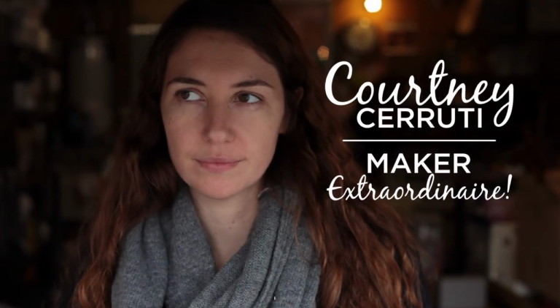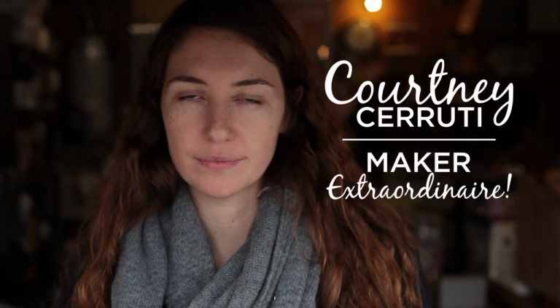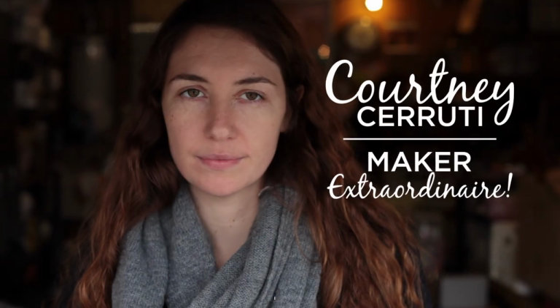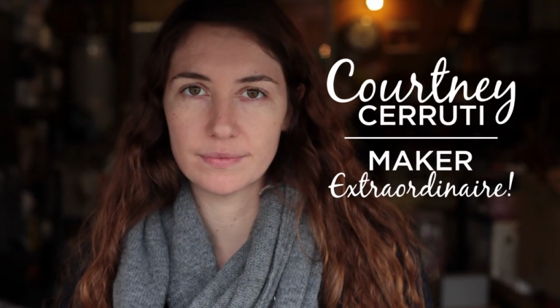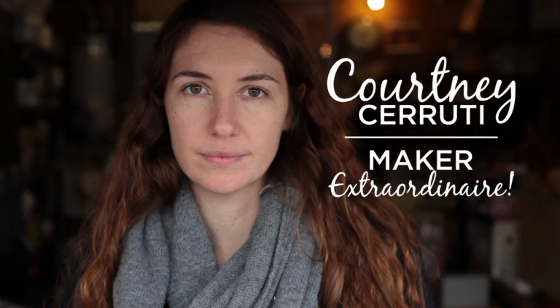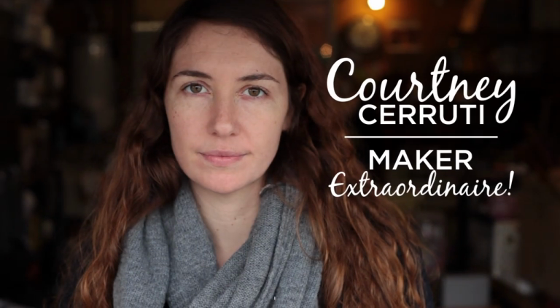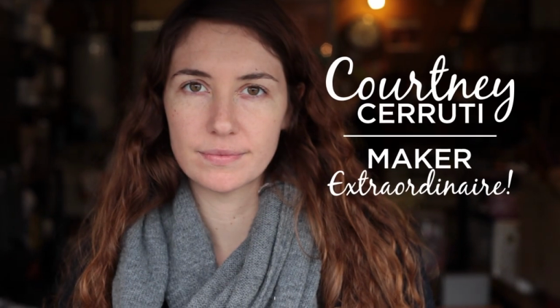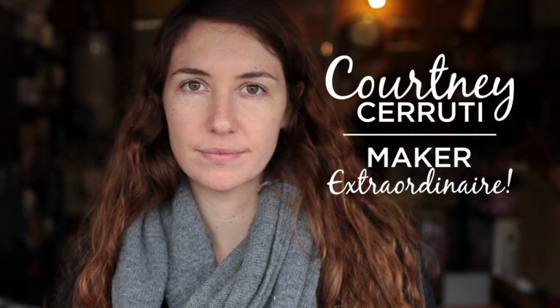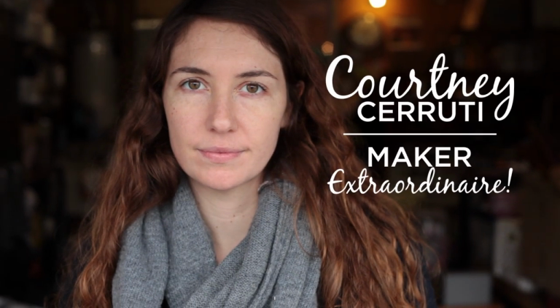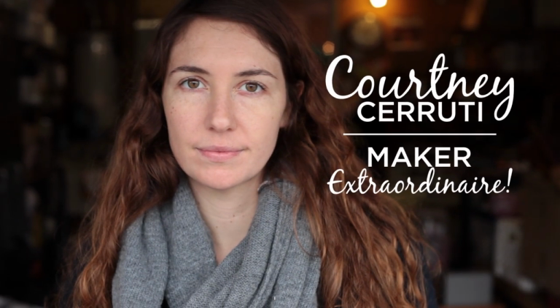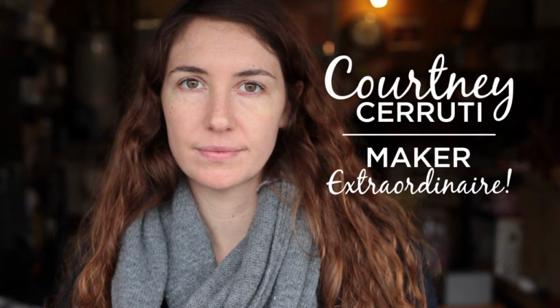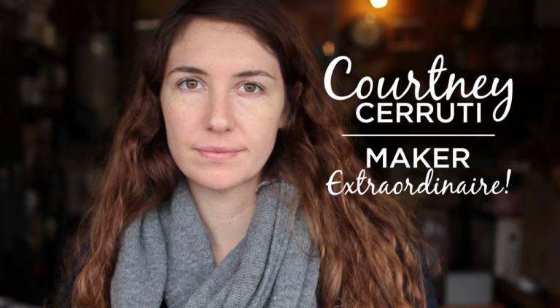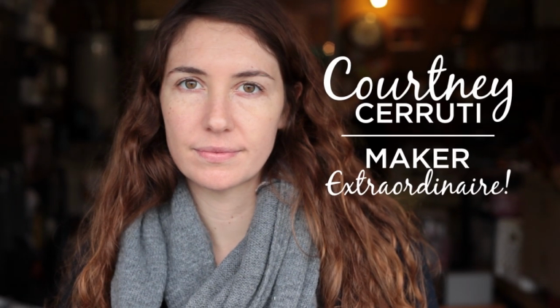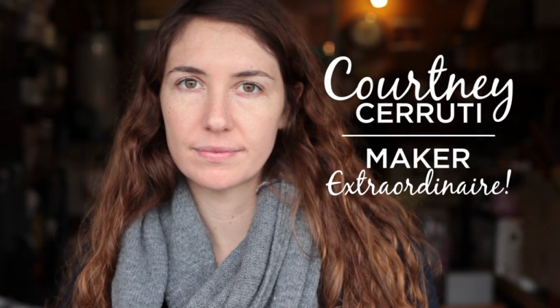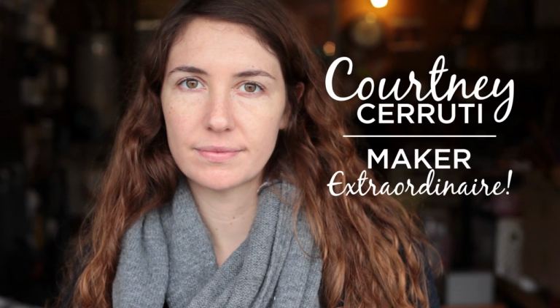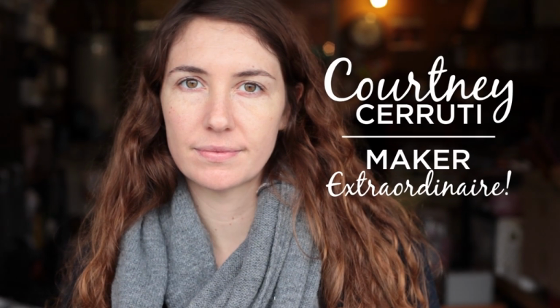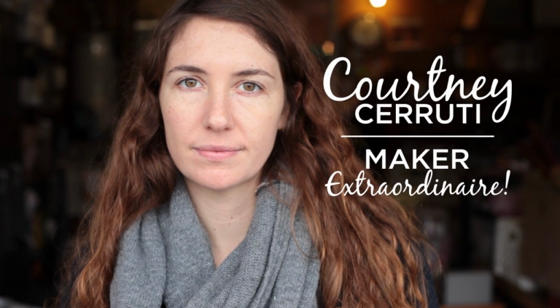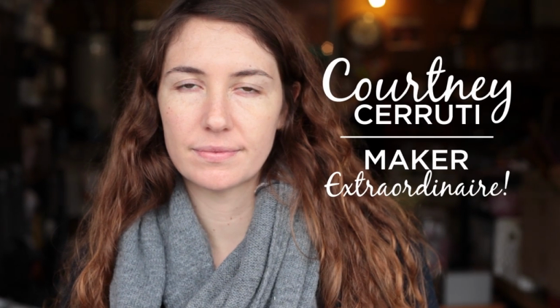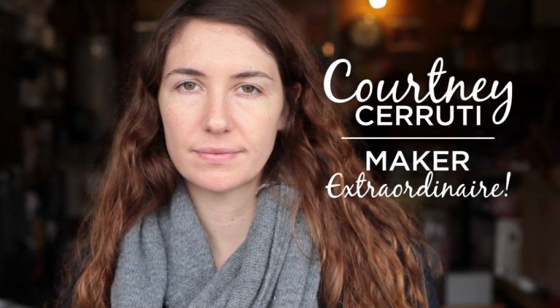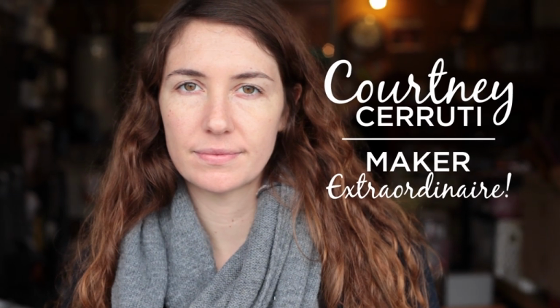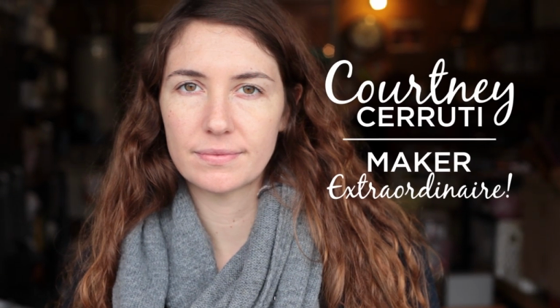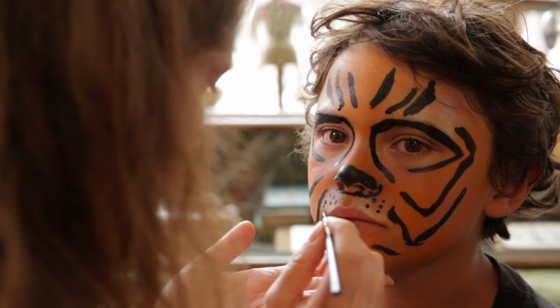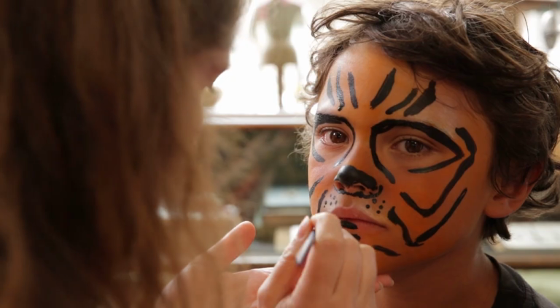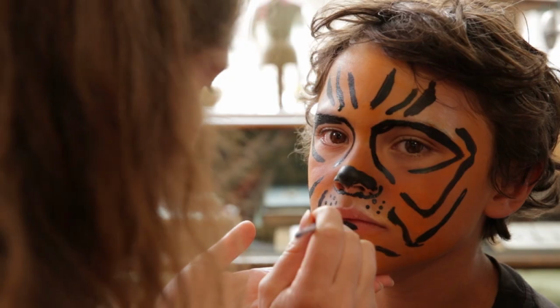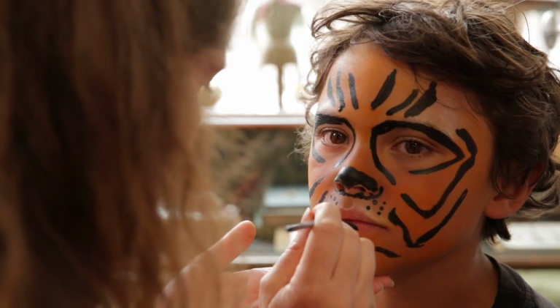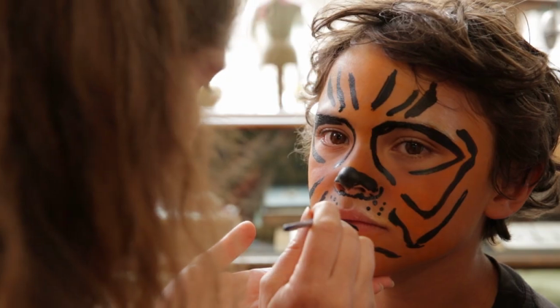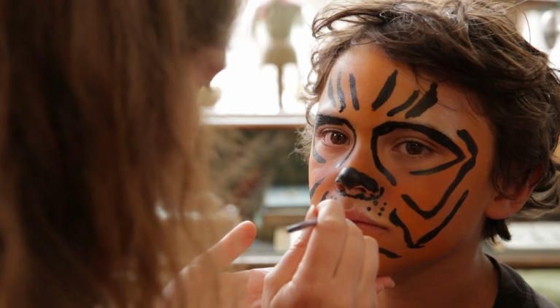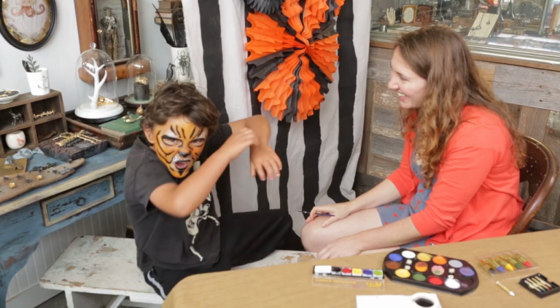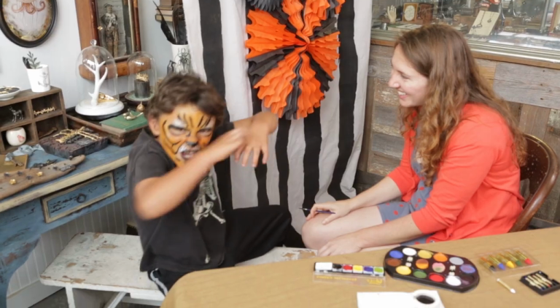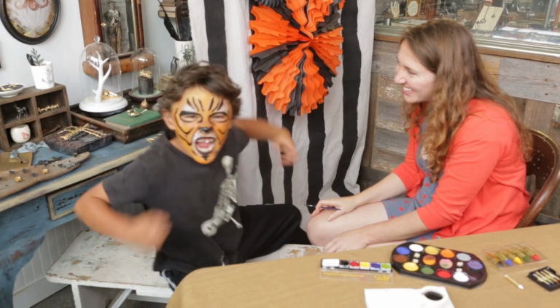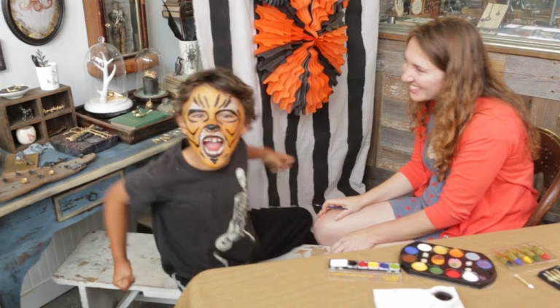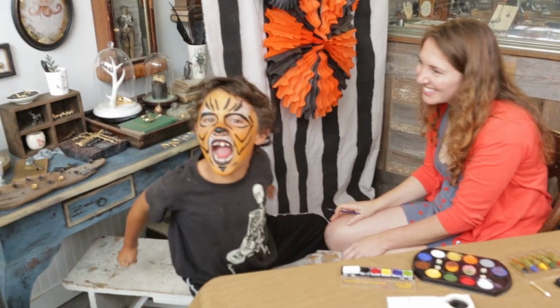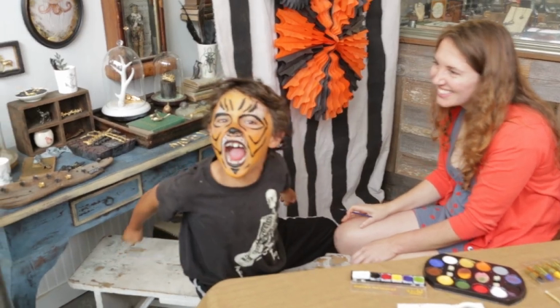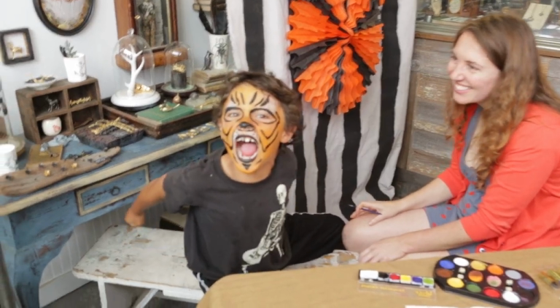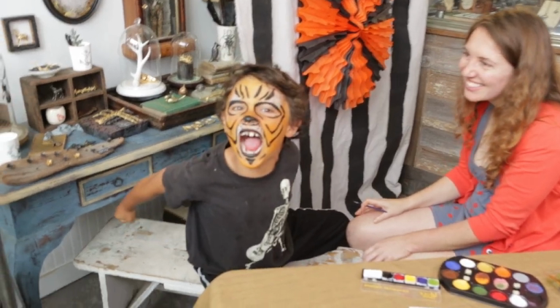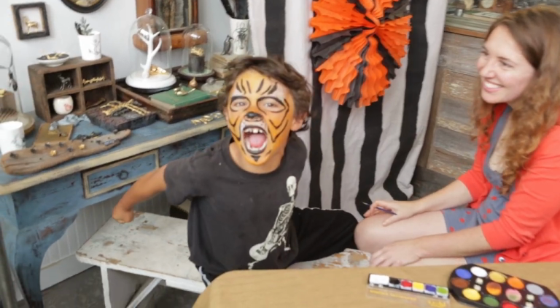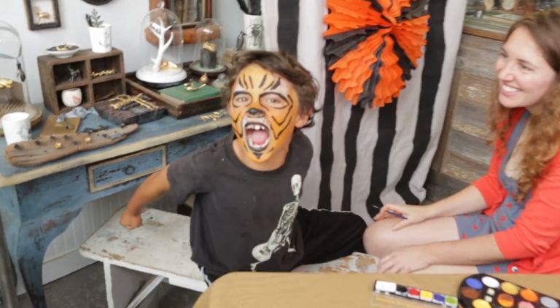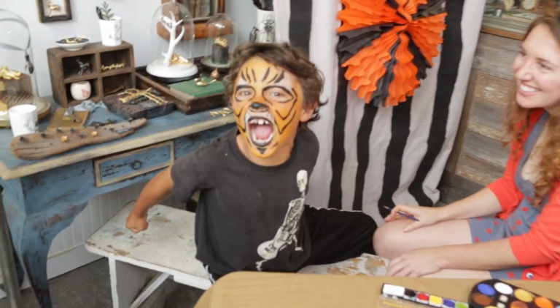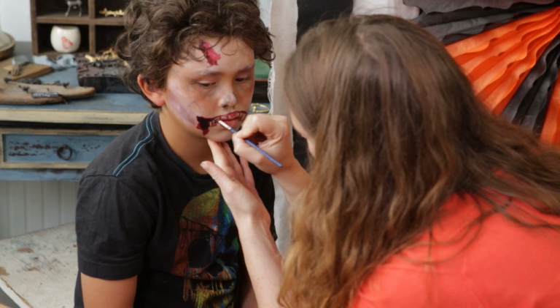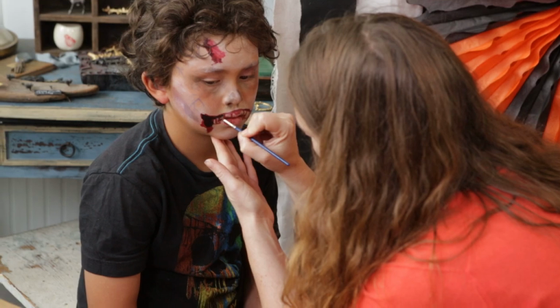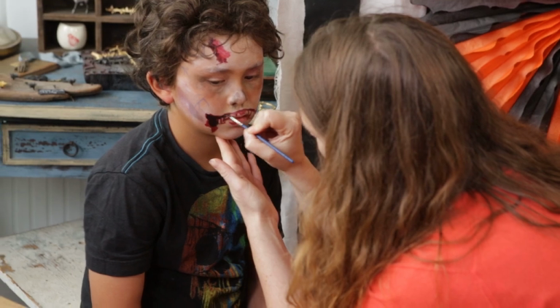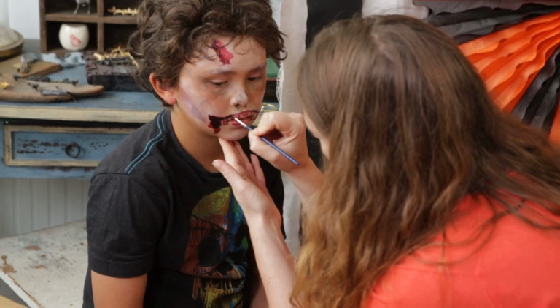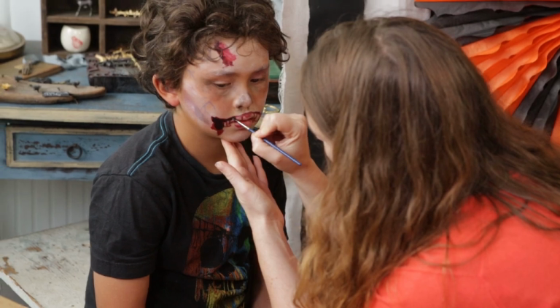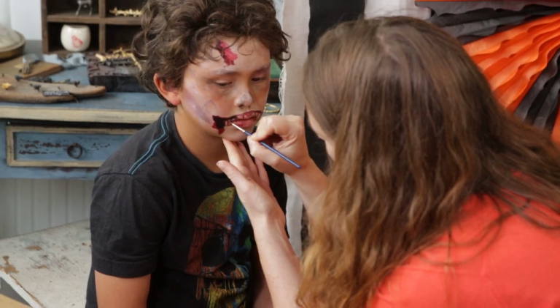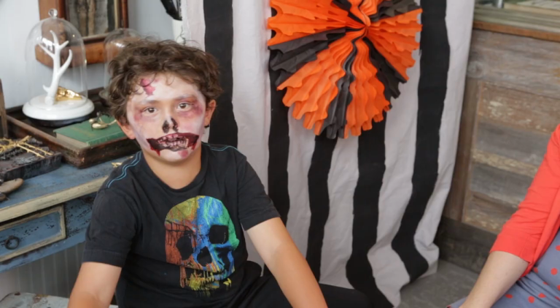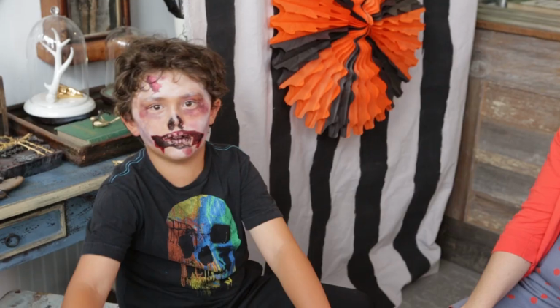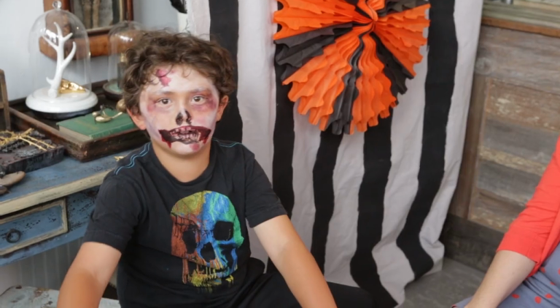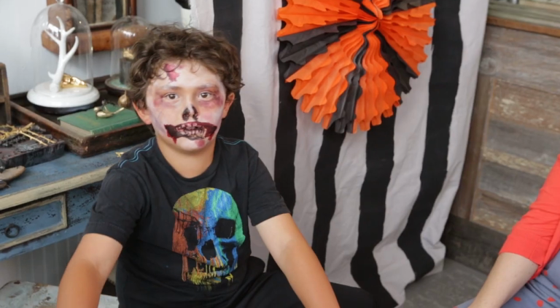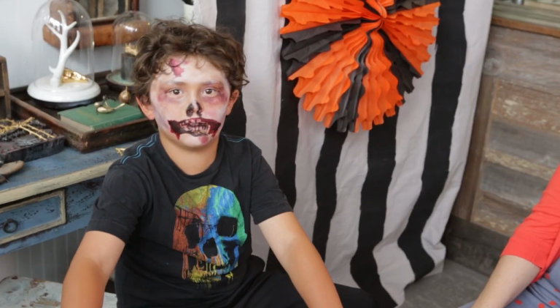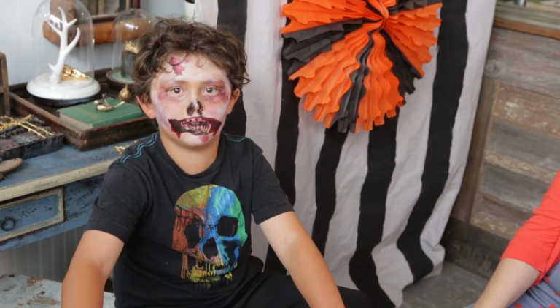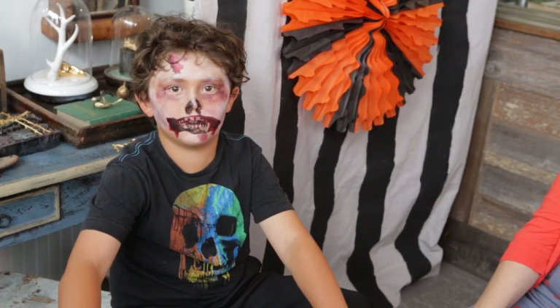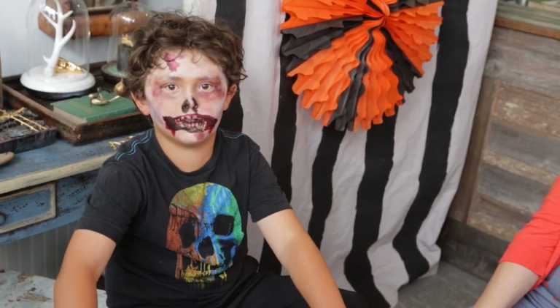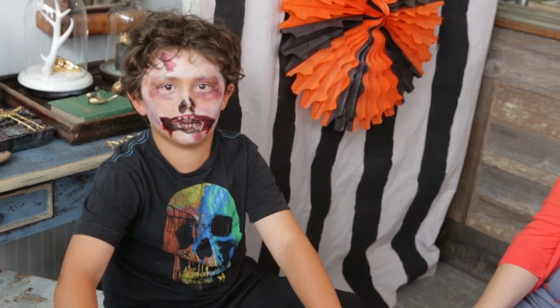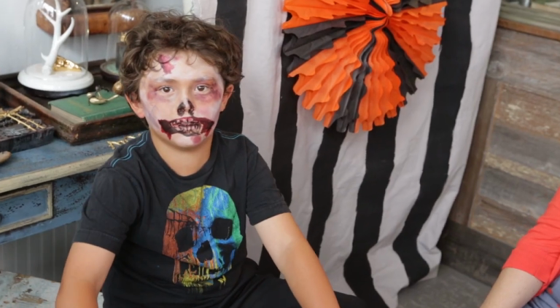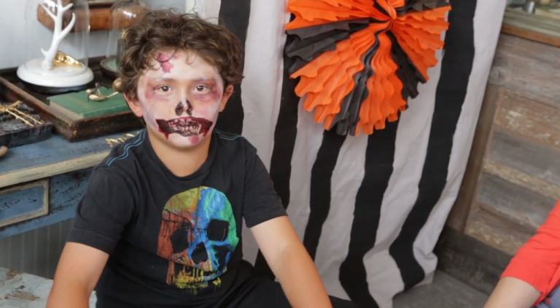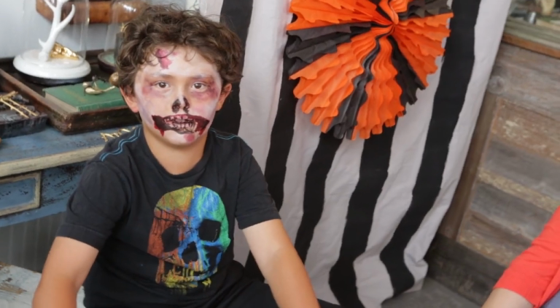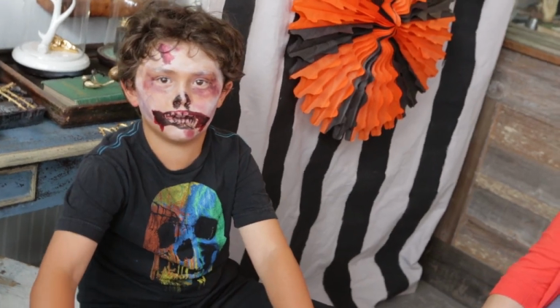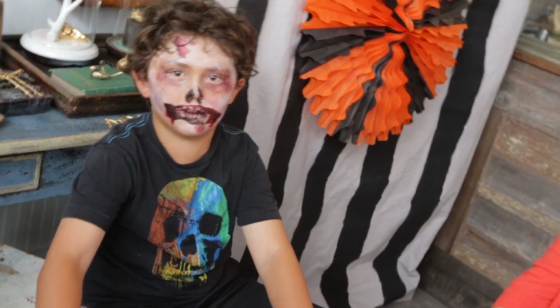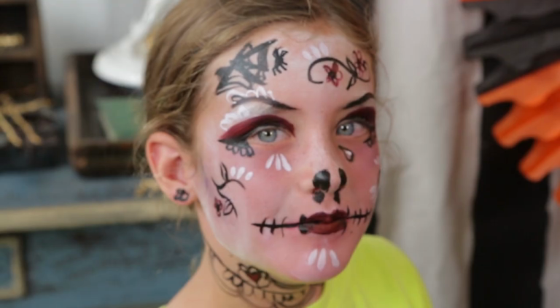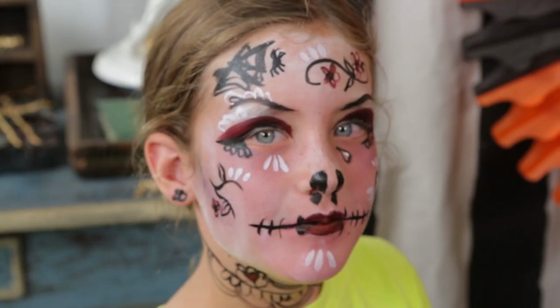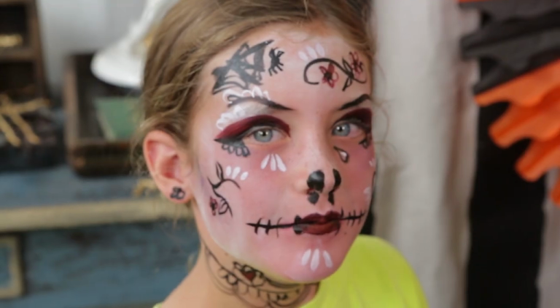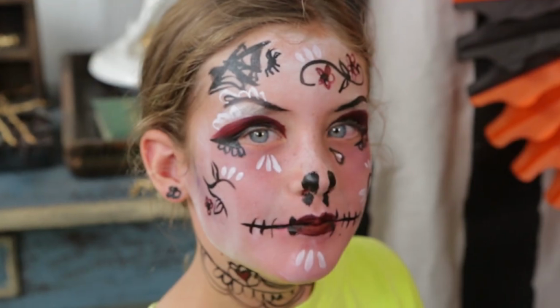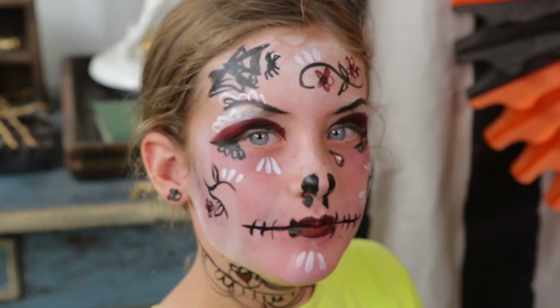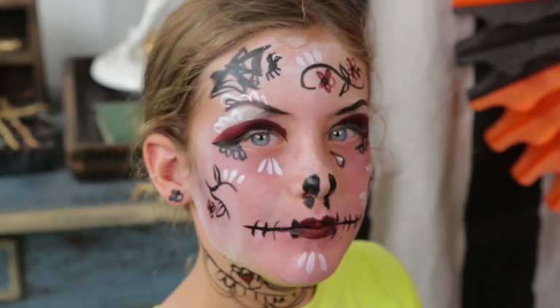Face painting is a great way to create an instant costume for a child, and I'm going to show you a couple of different types of face painting that you can do for this Halloween.